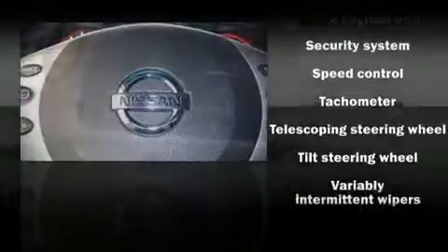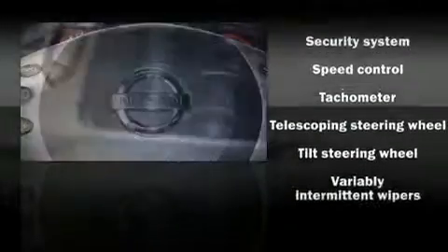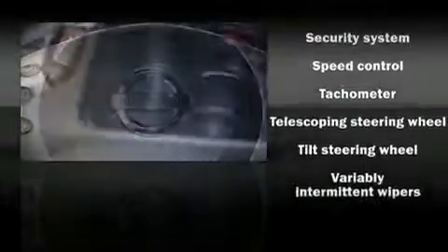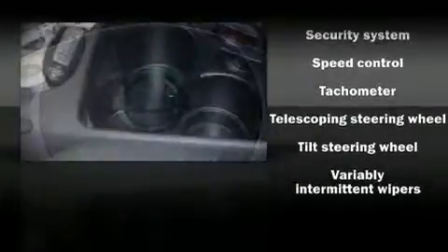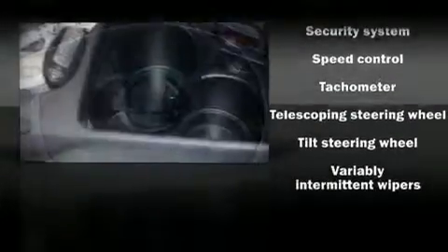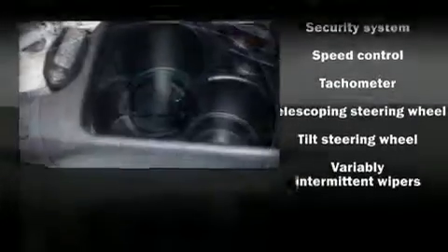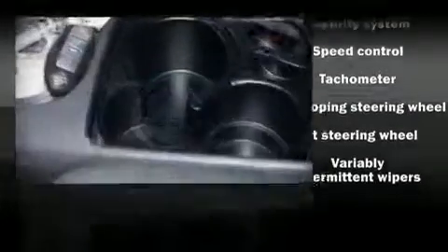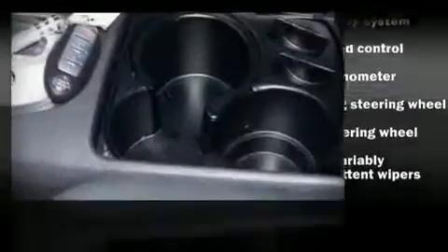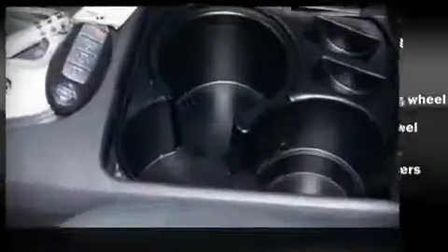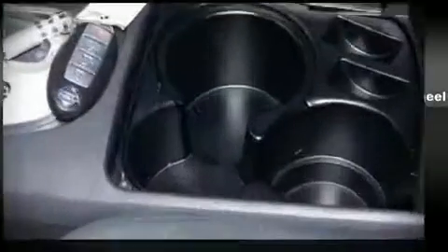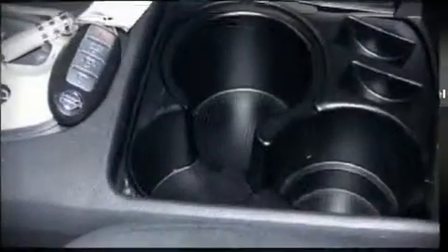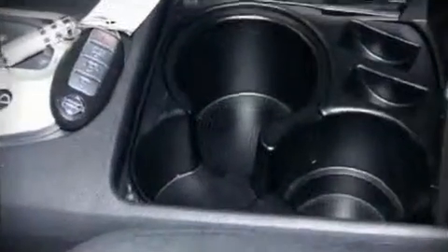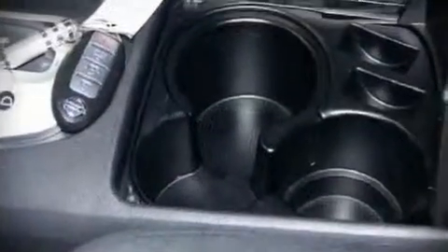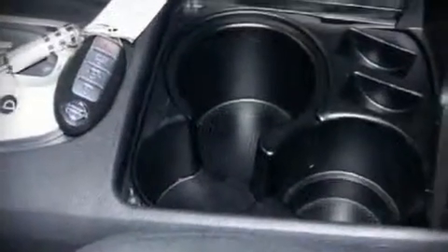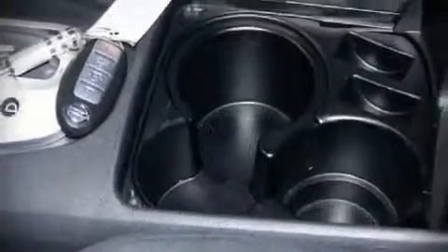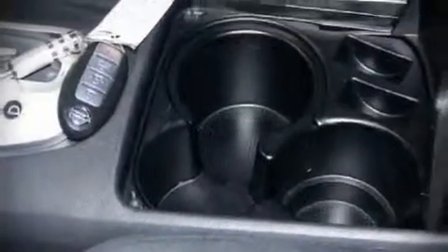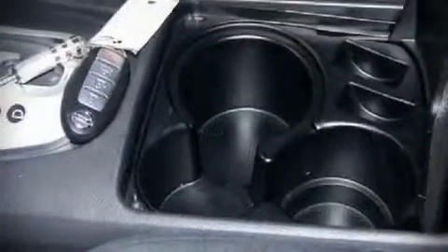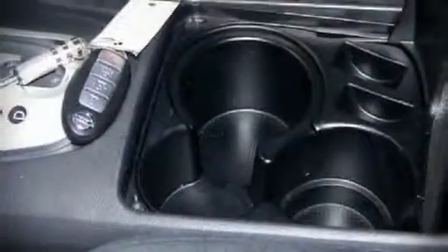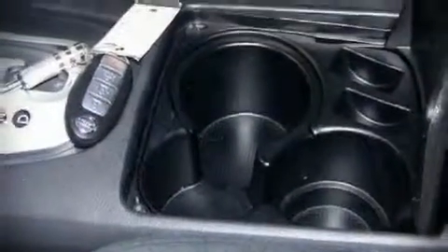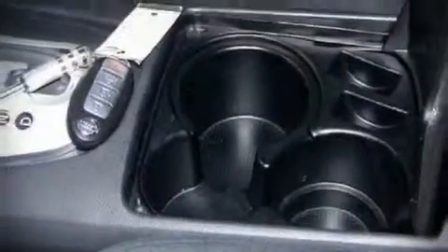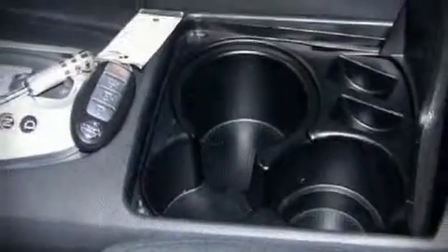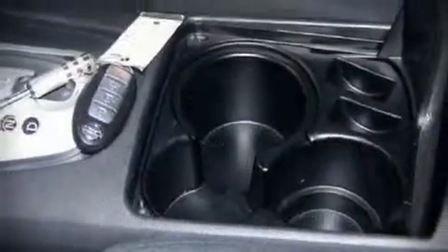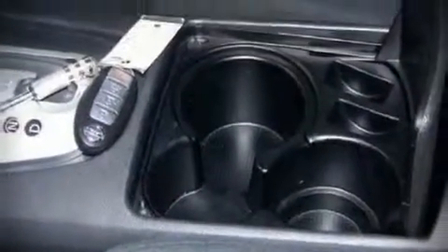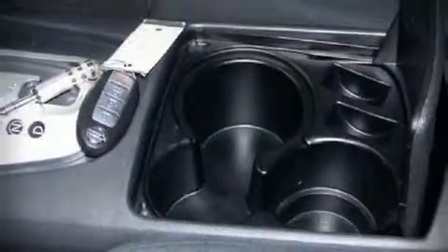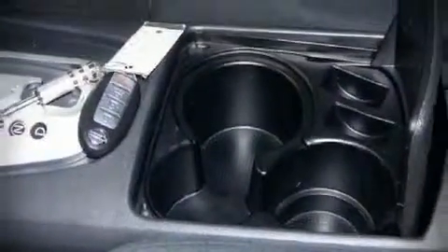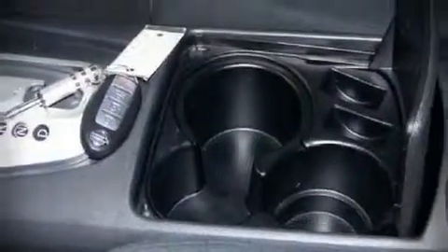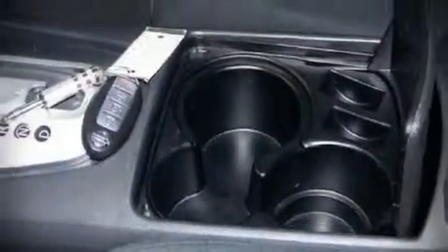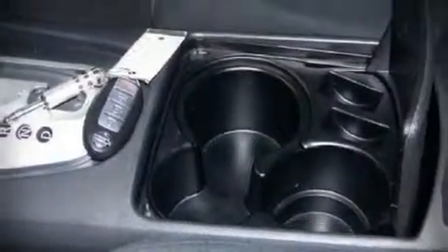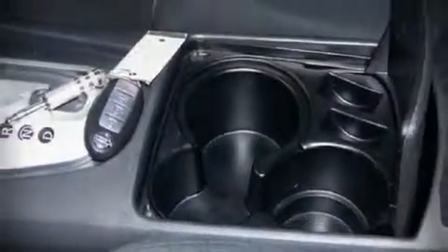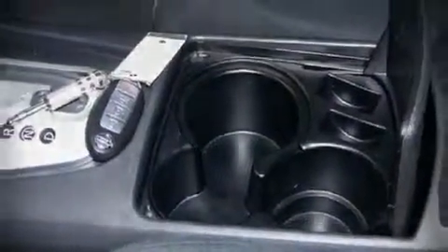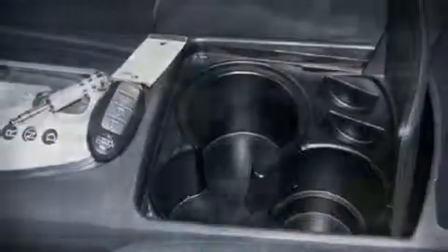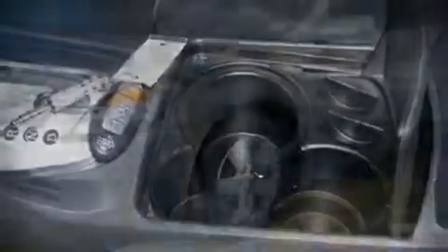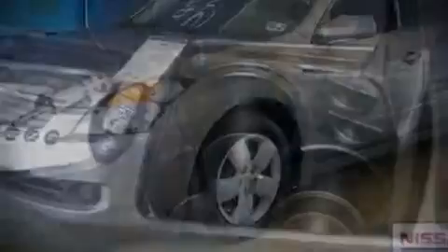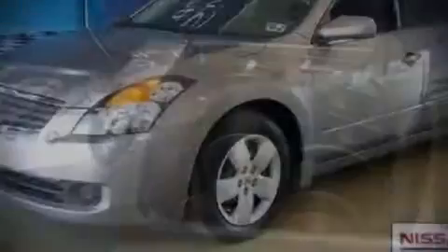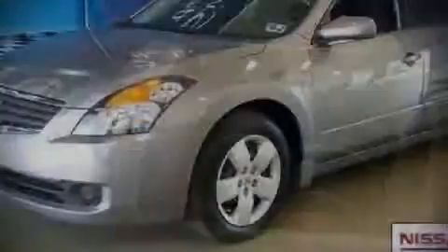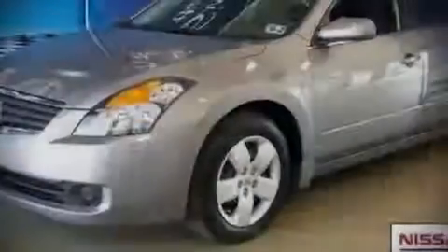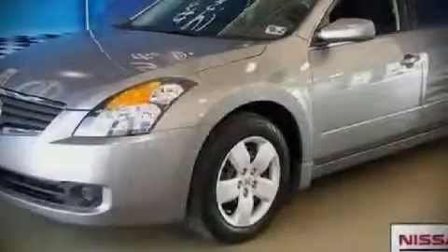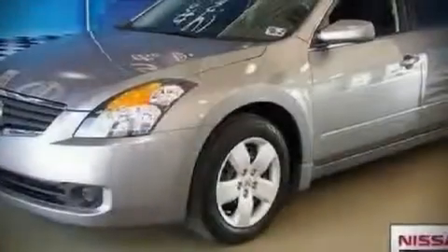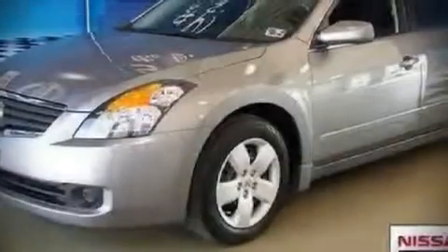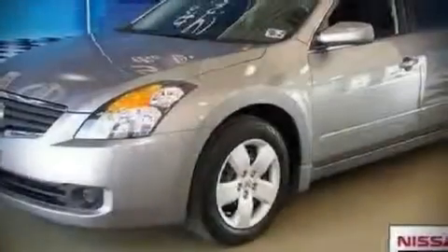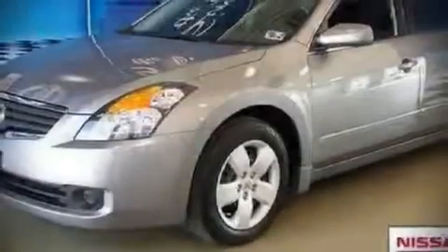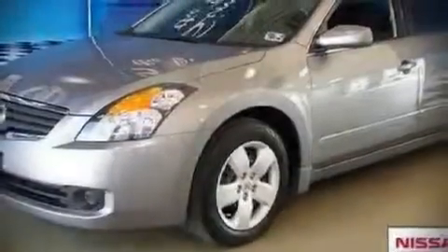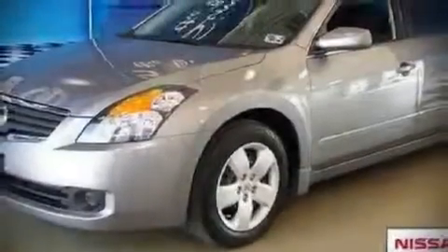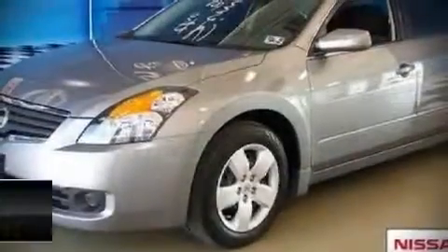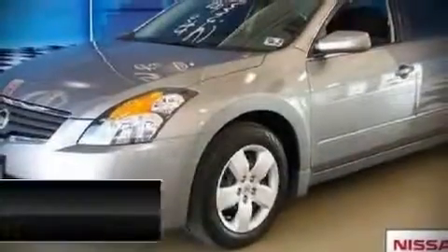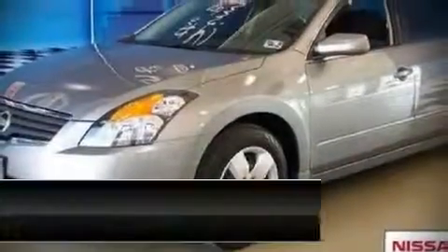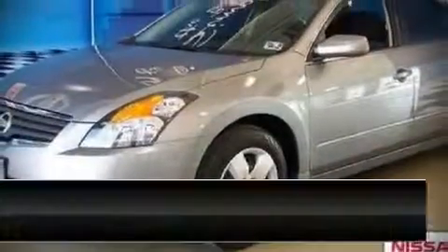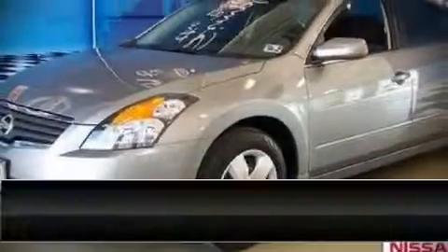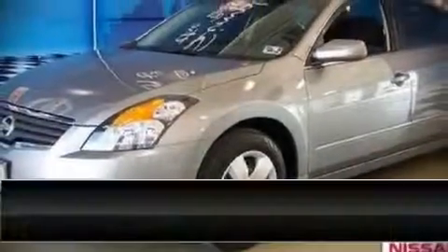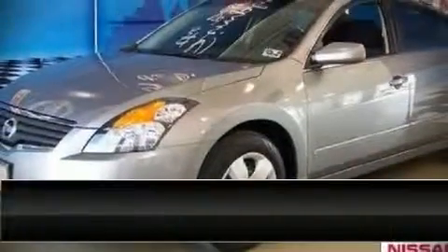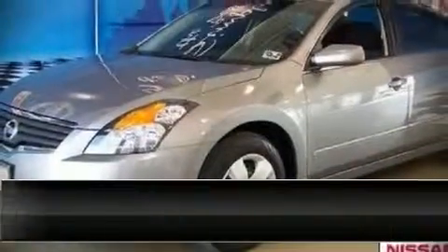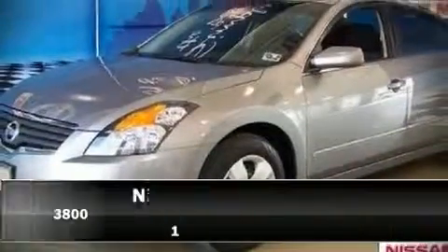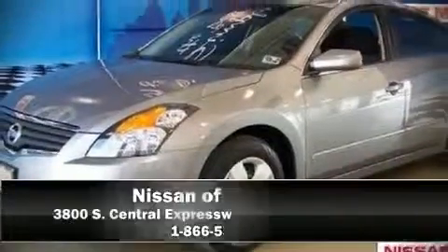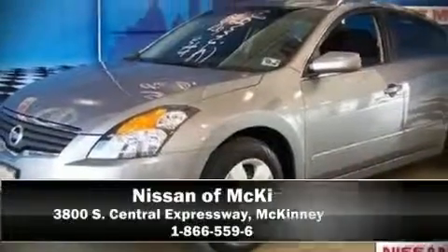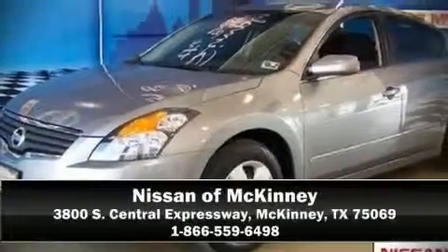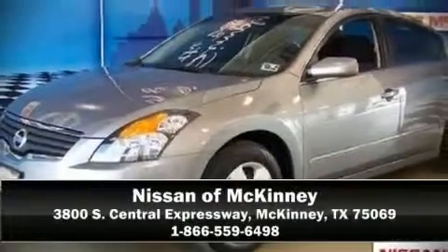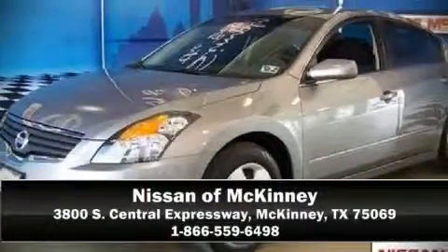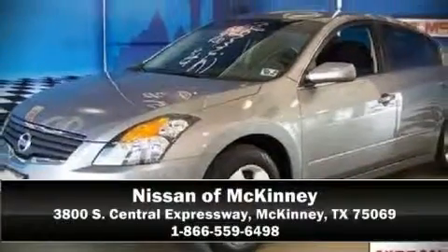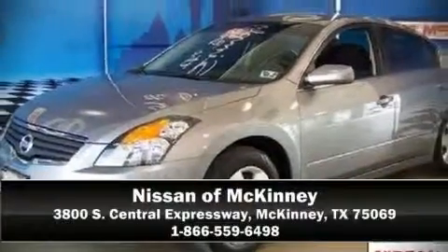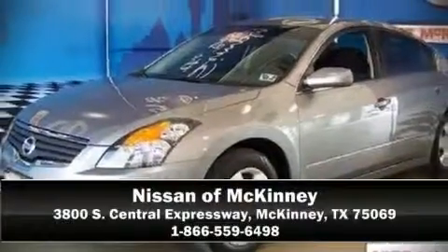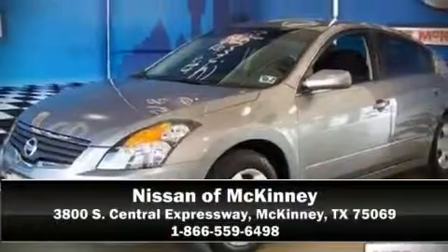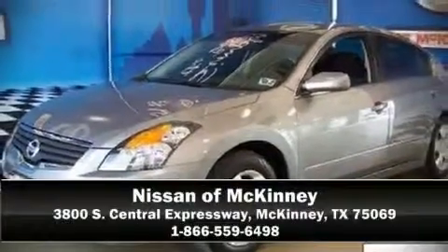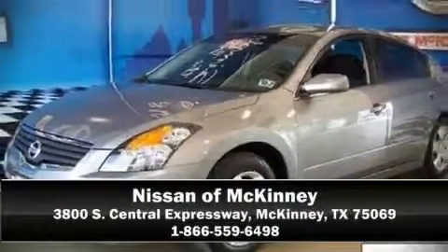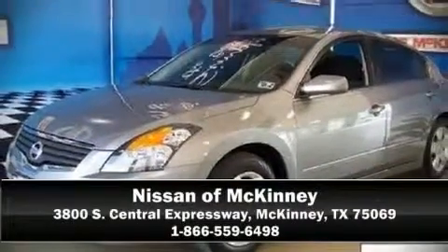A CARFAX history report indicates just one previous owner. Are you ready to experience this vehicle for yourself? Call now and schedule a test drive.